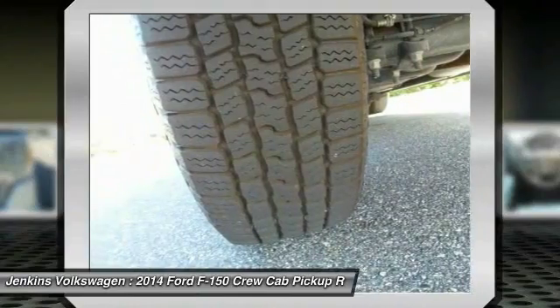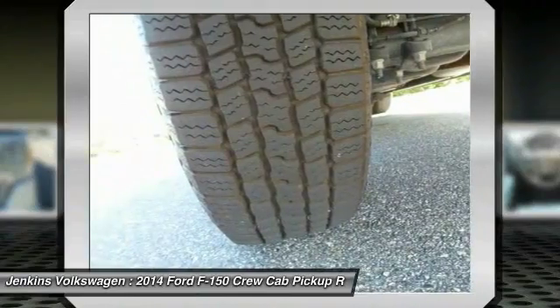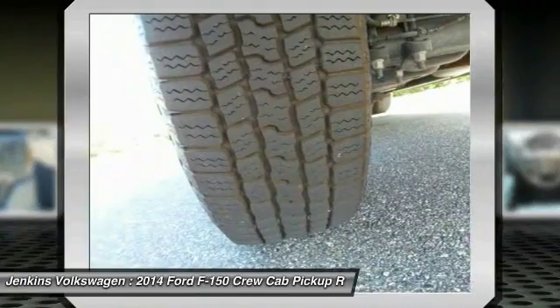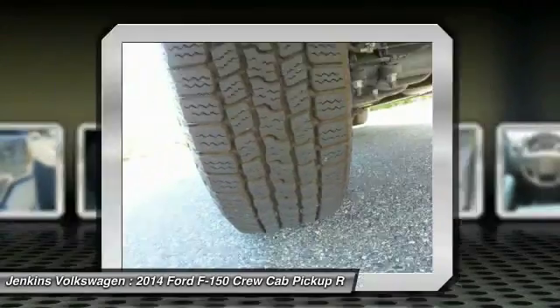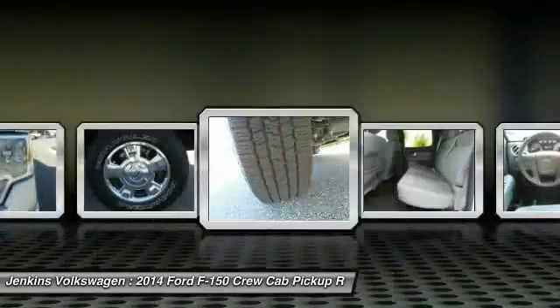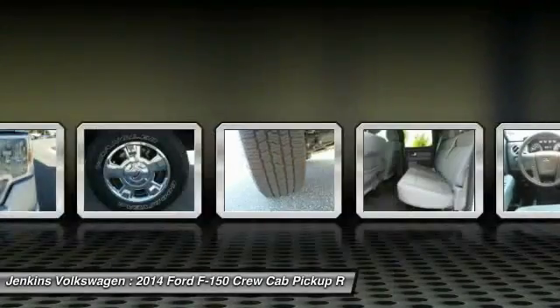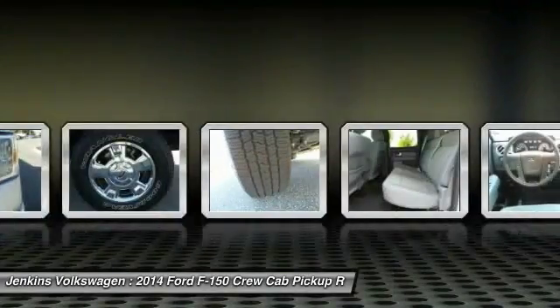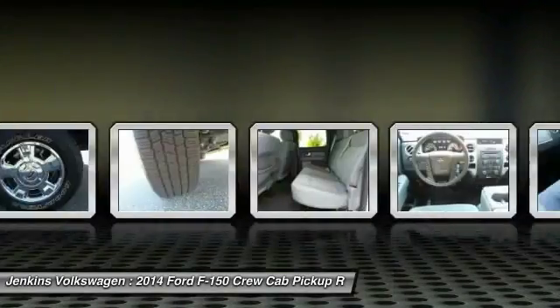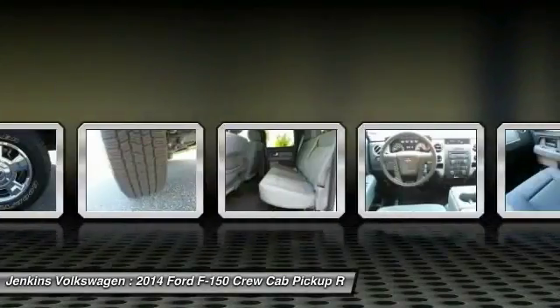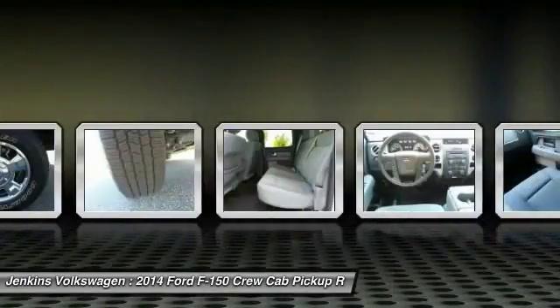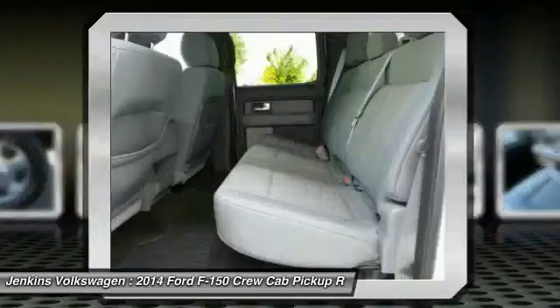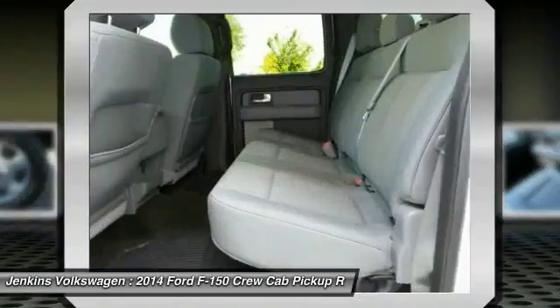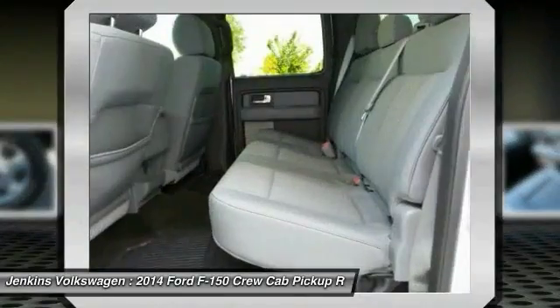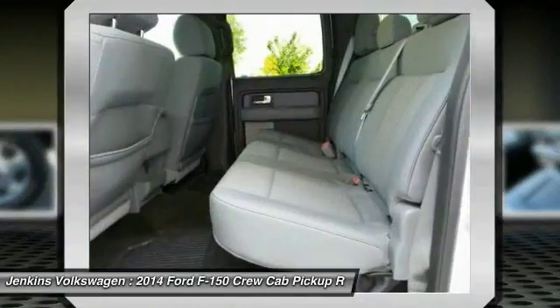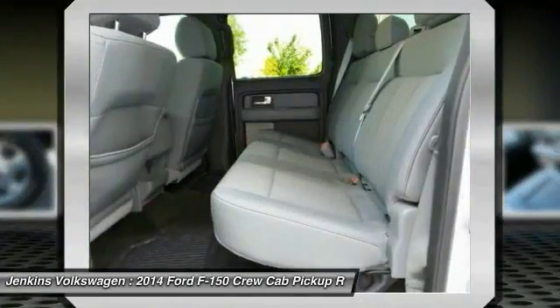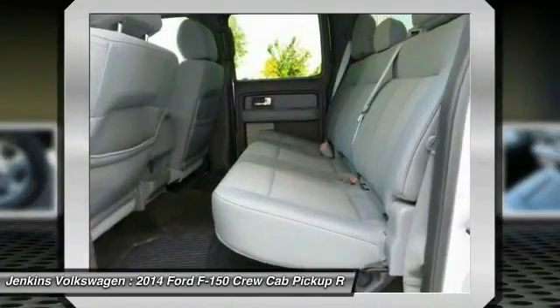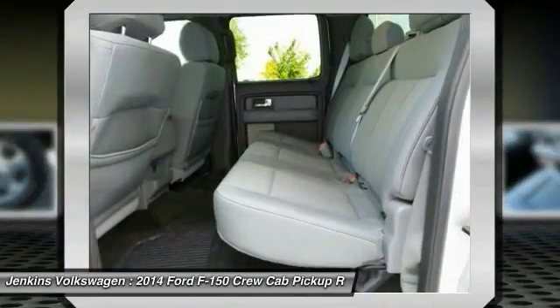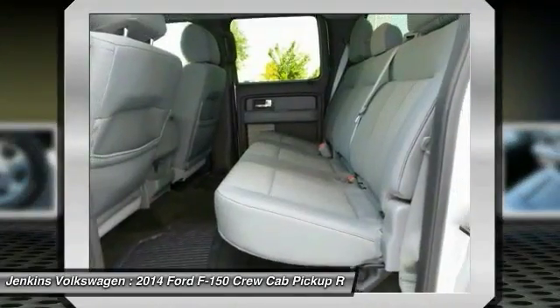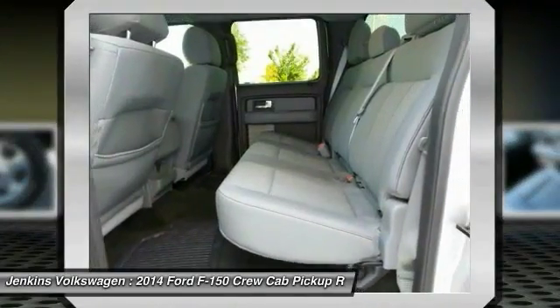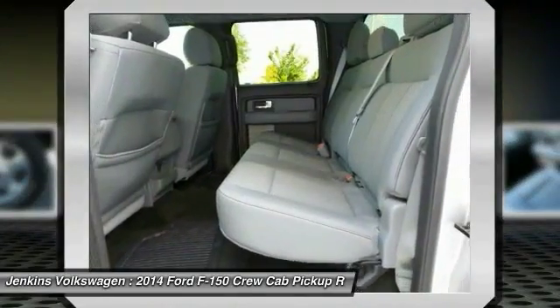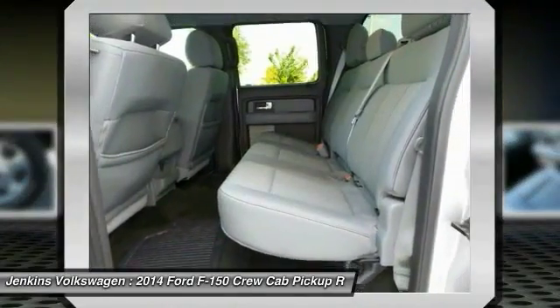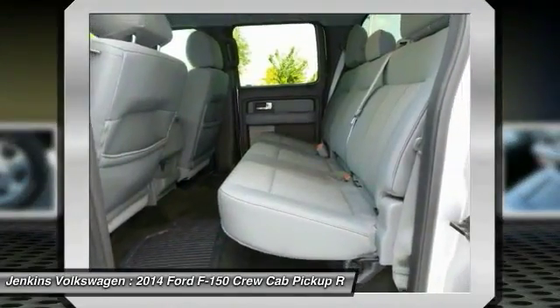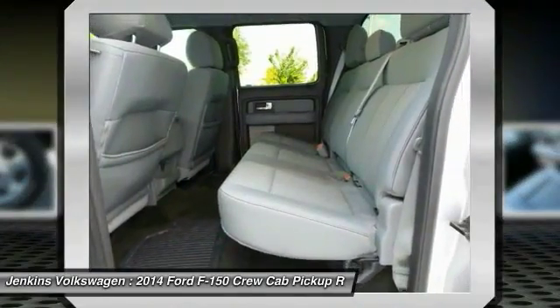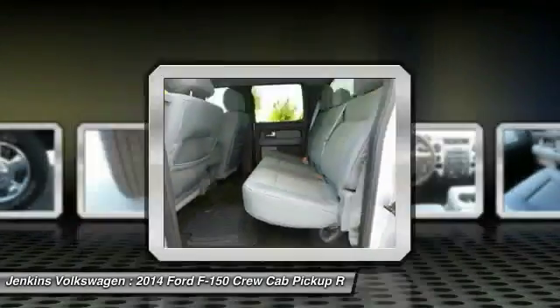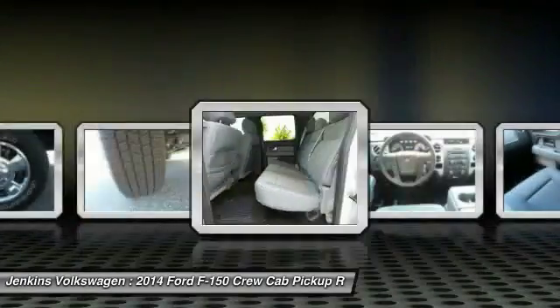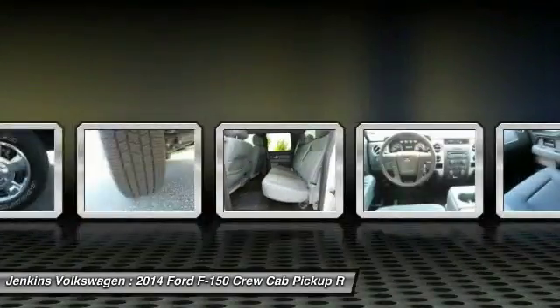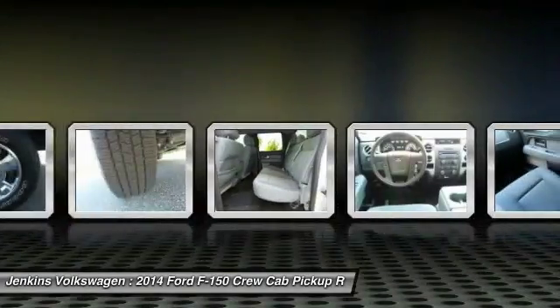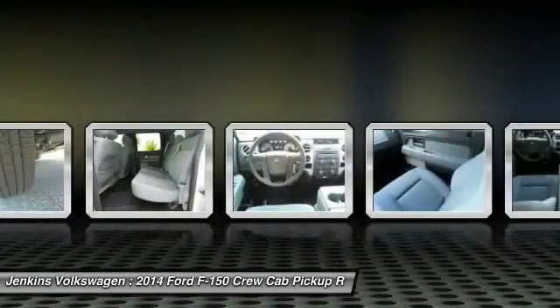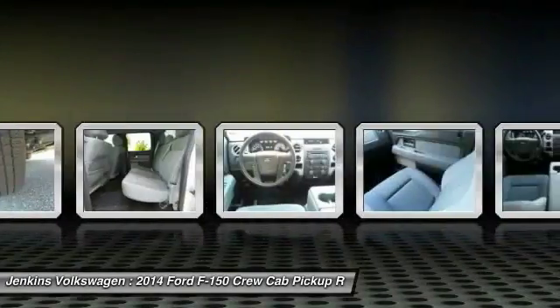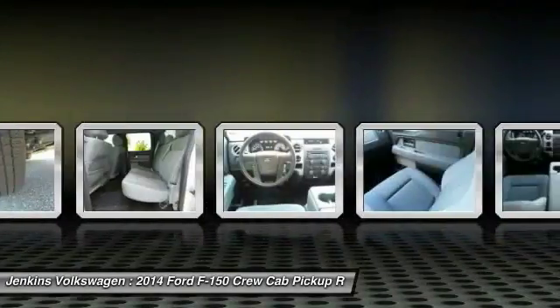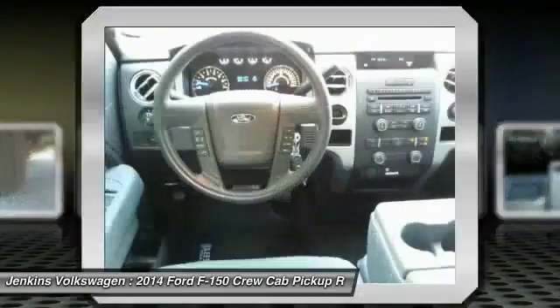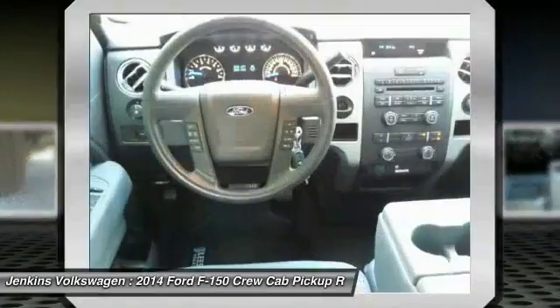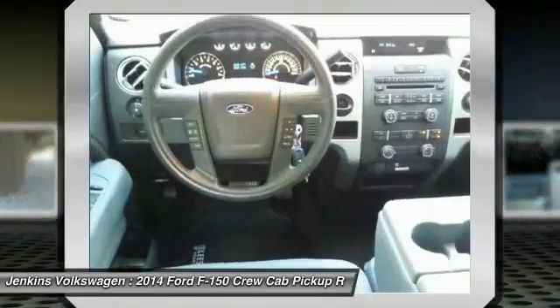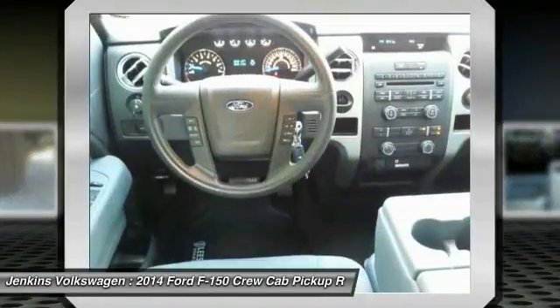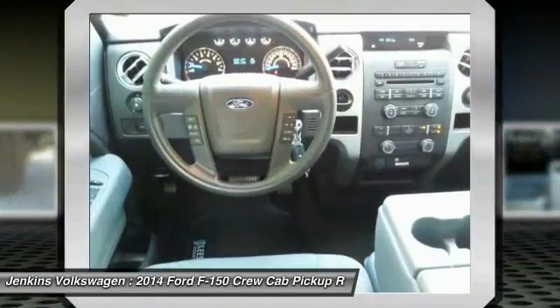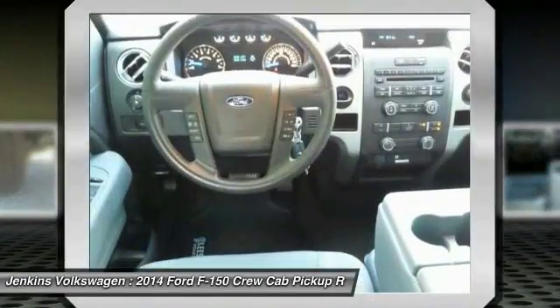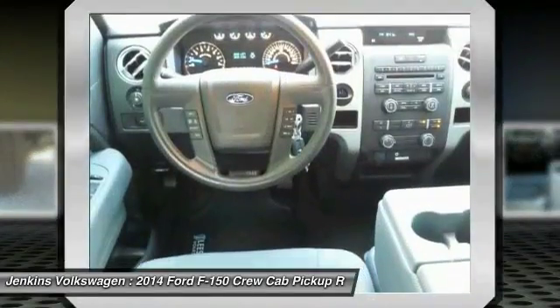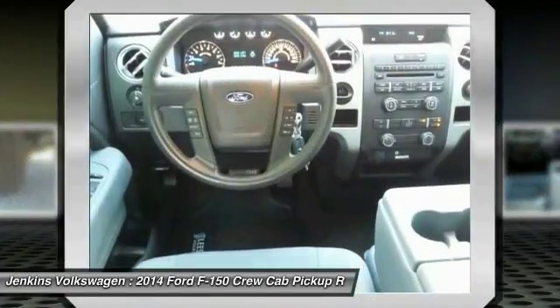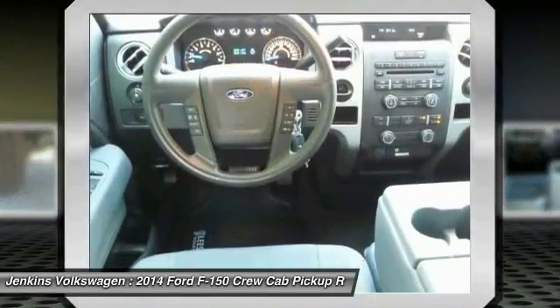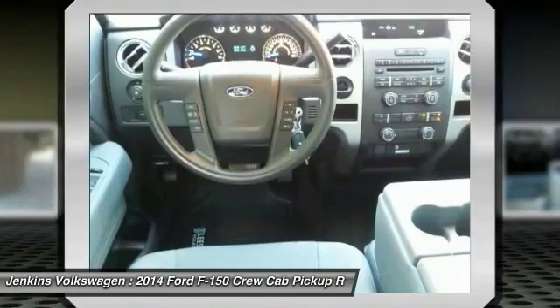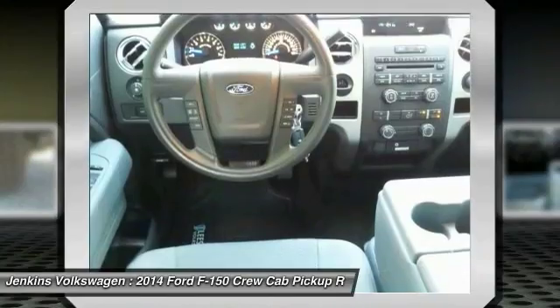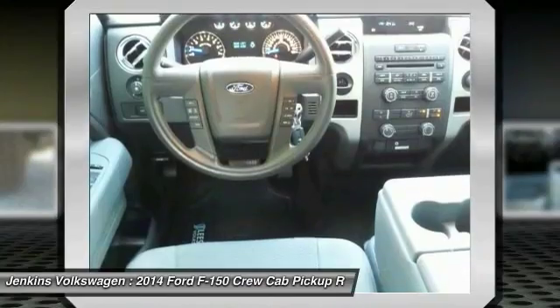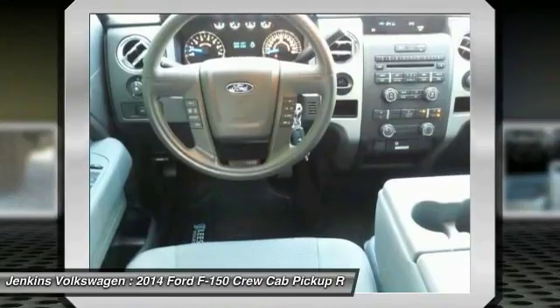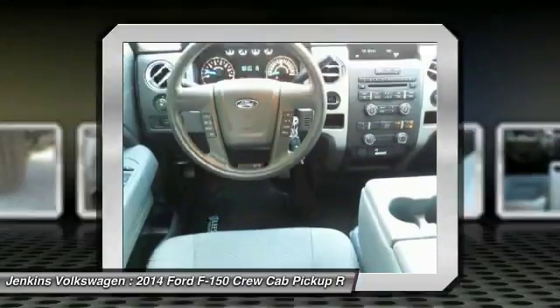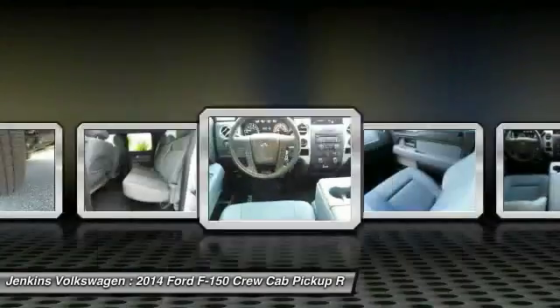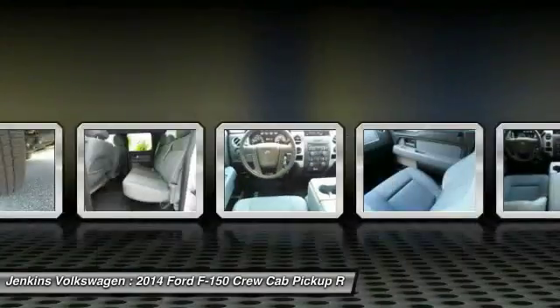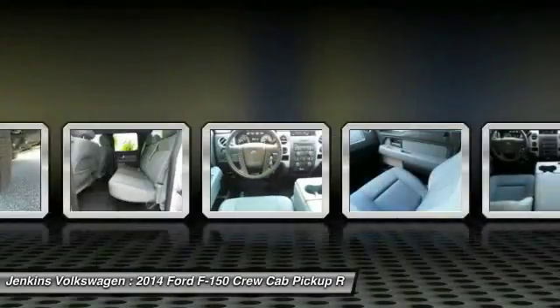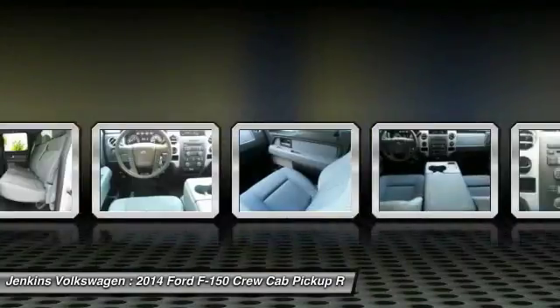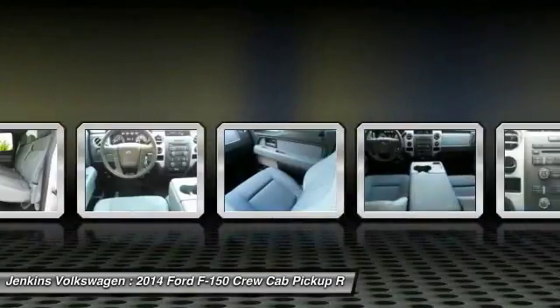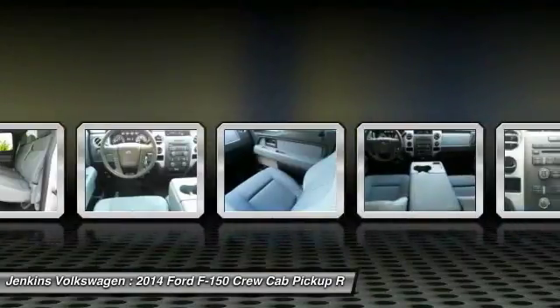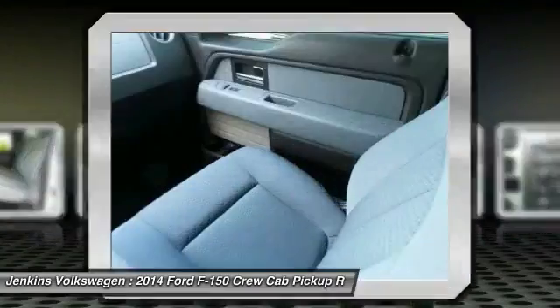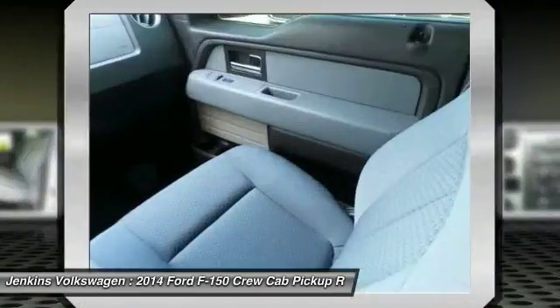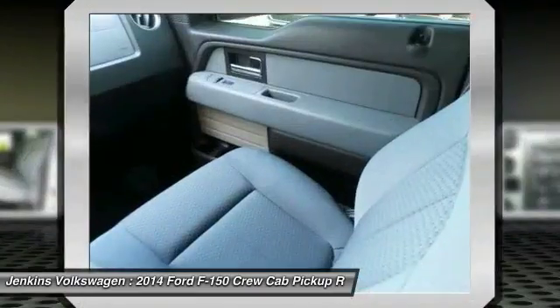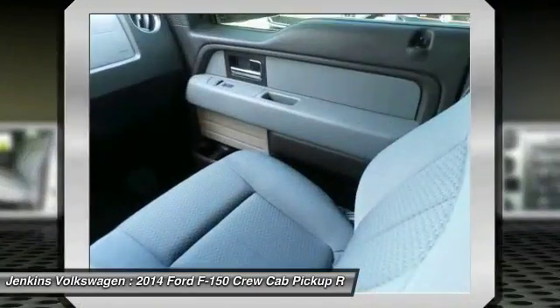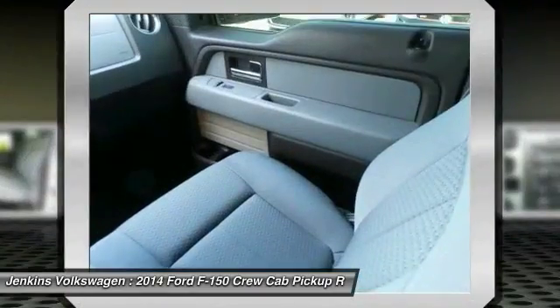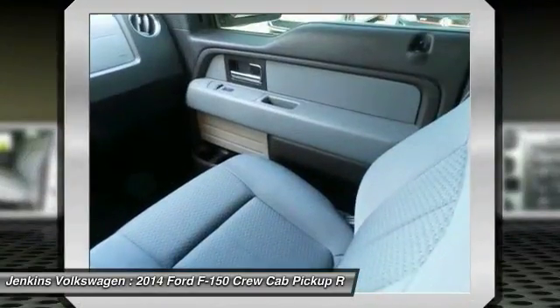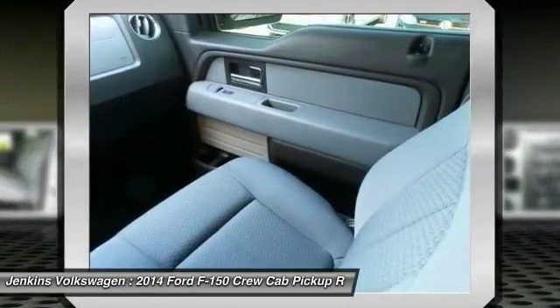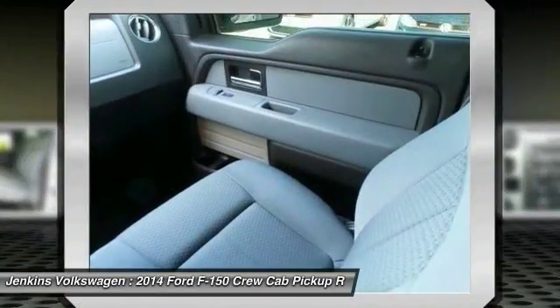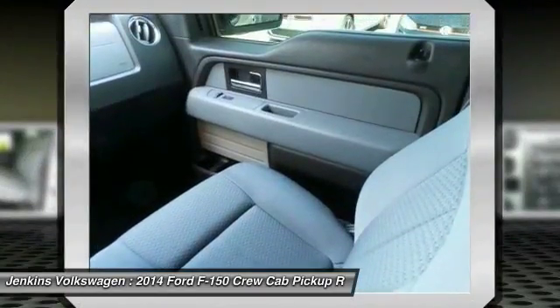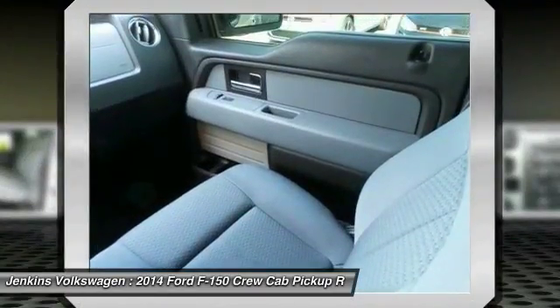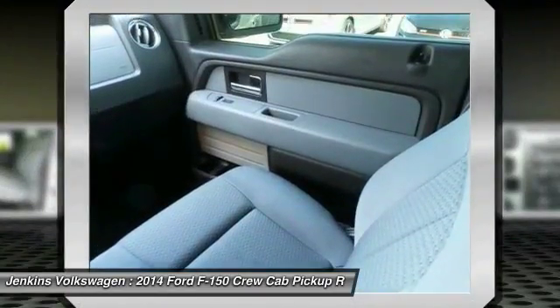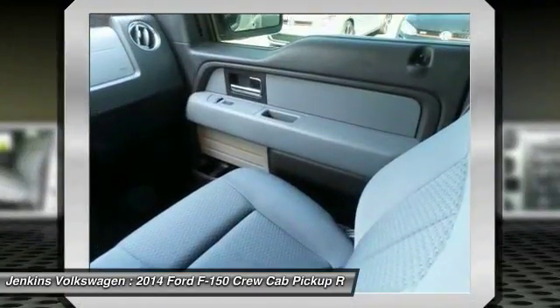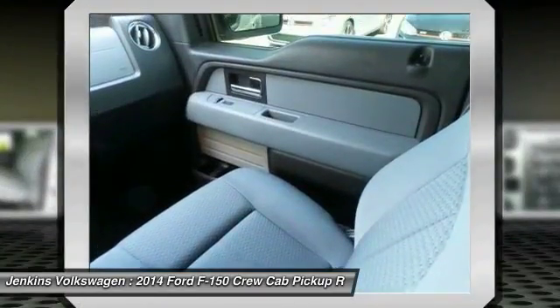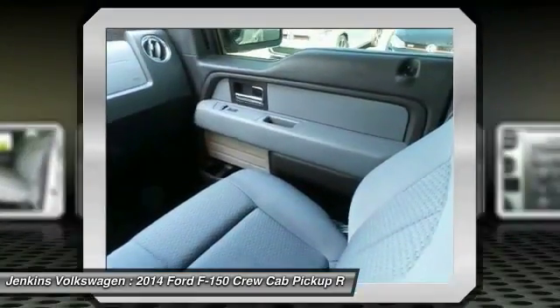Remote engine start, backup camera, traction control, steering wheel audio controls. Come see the car for yourself.